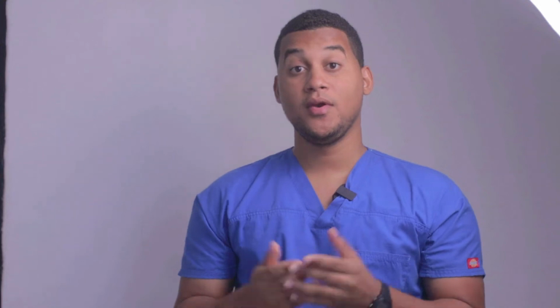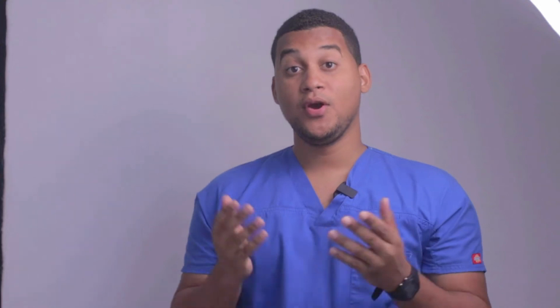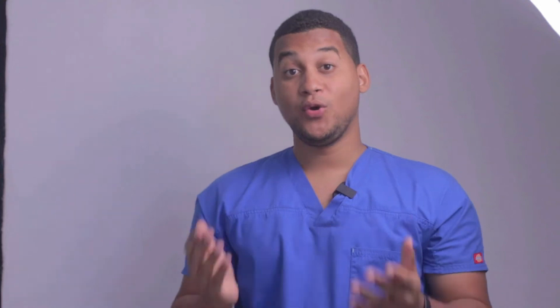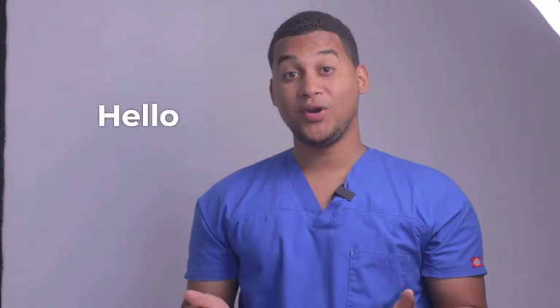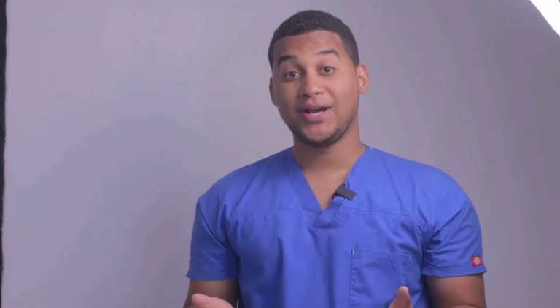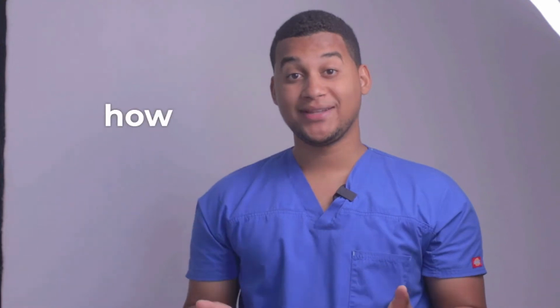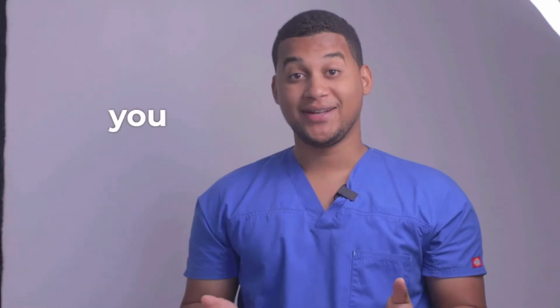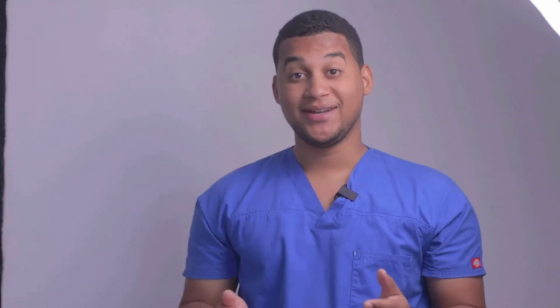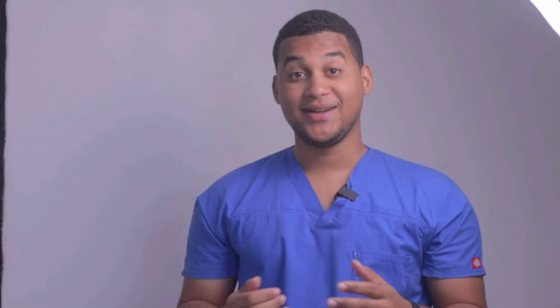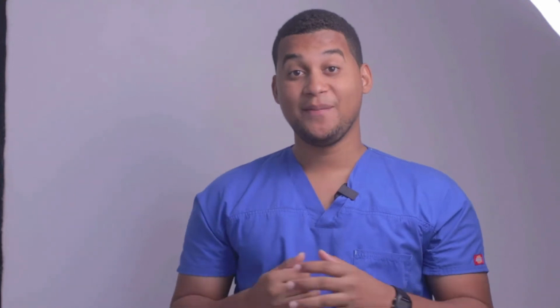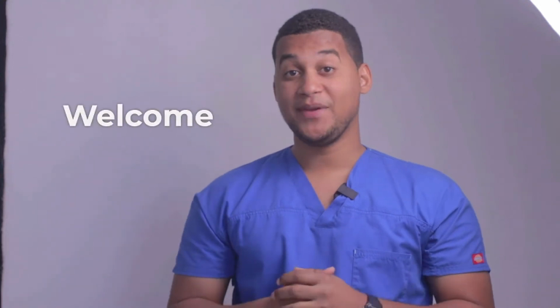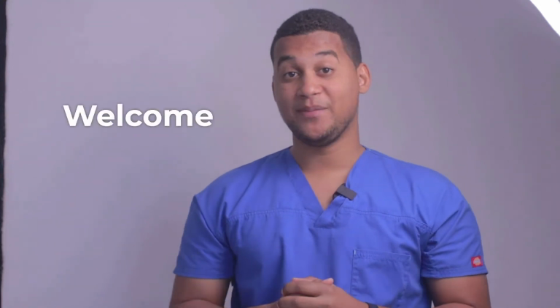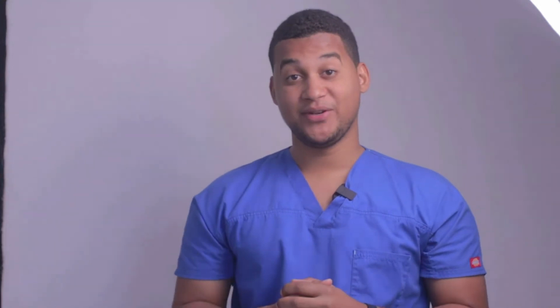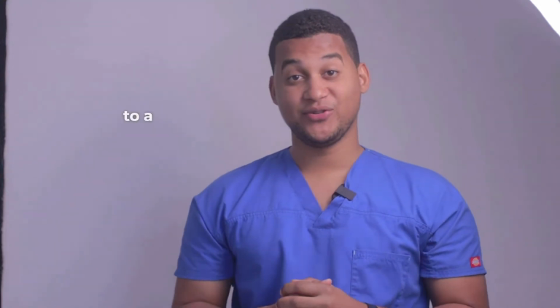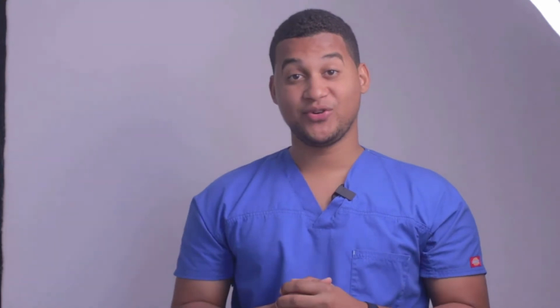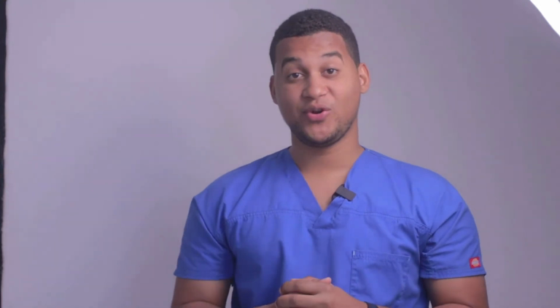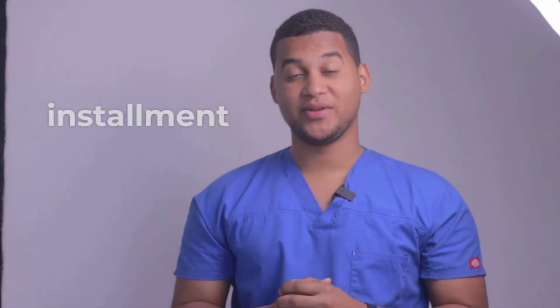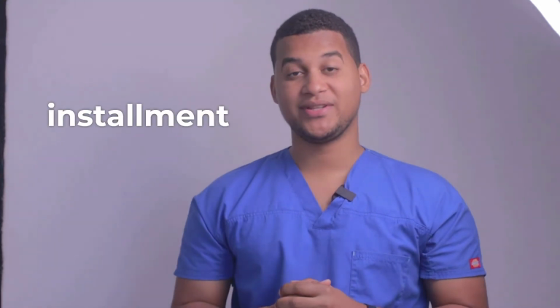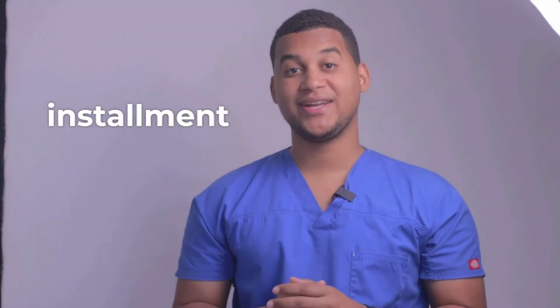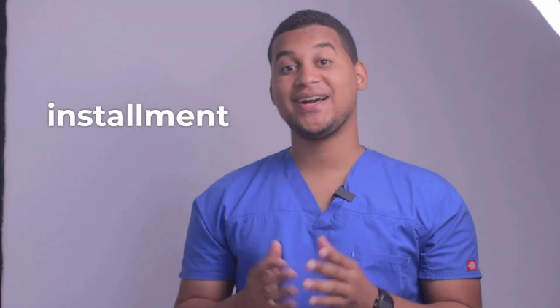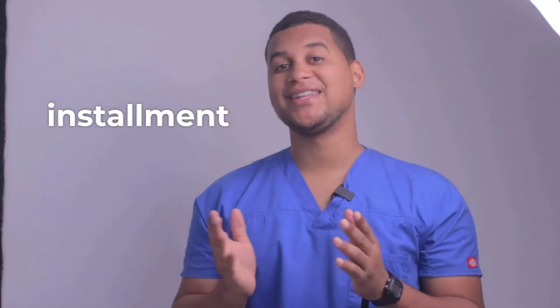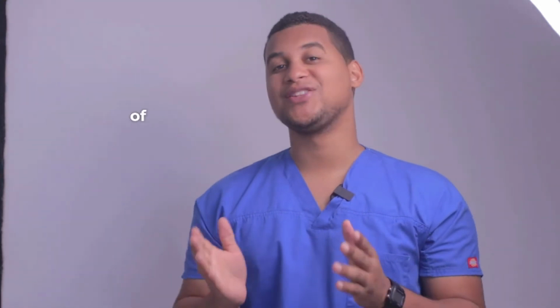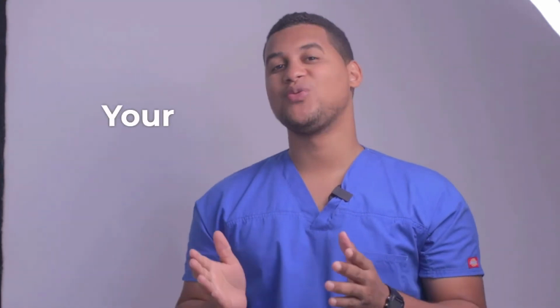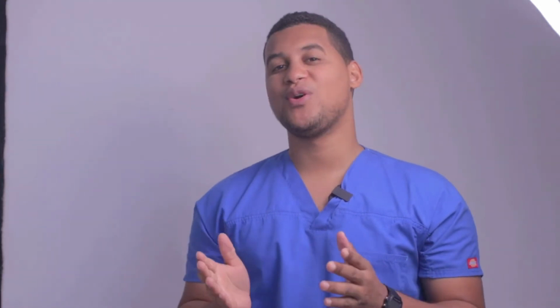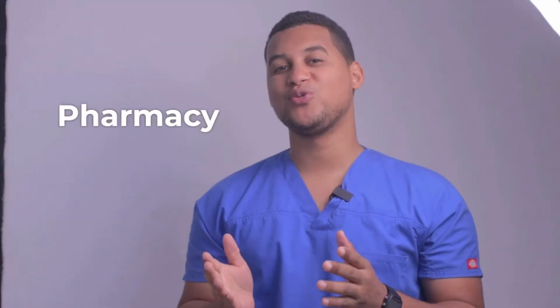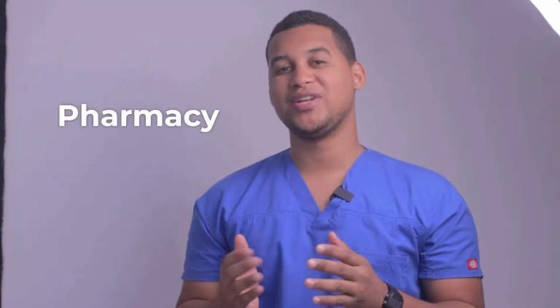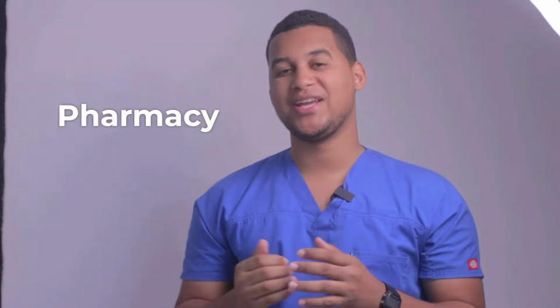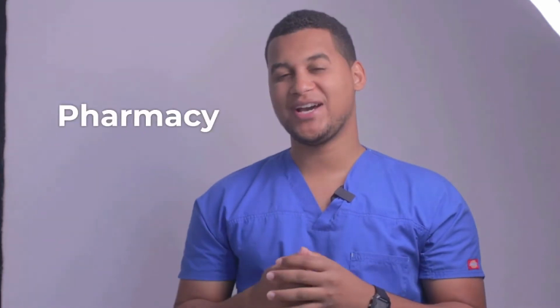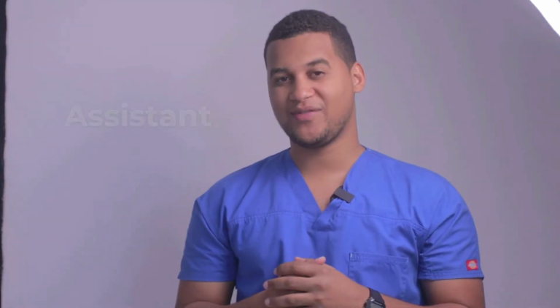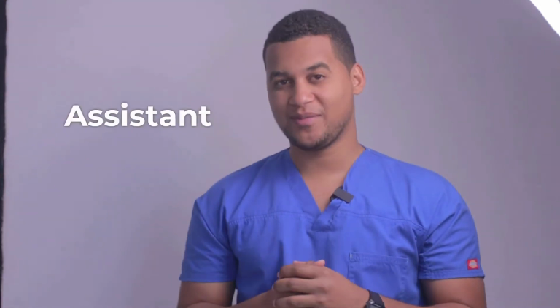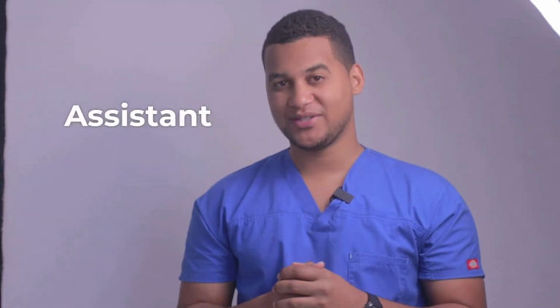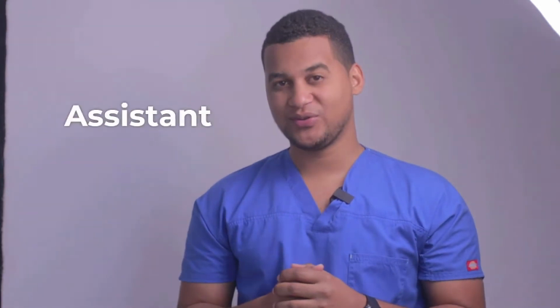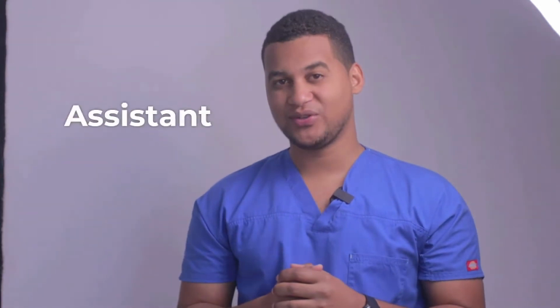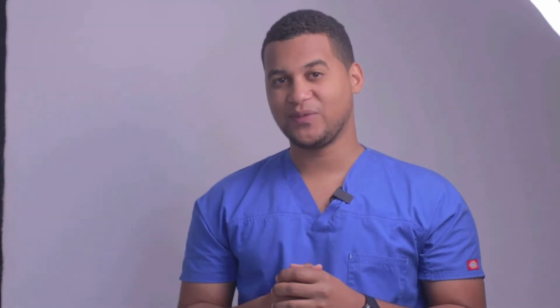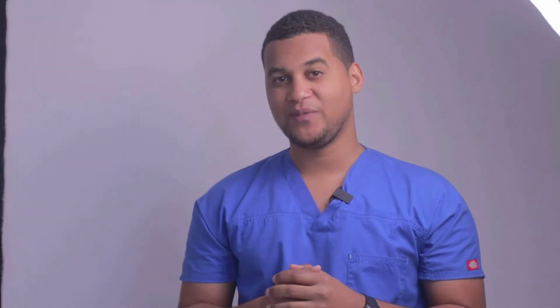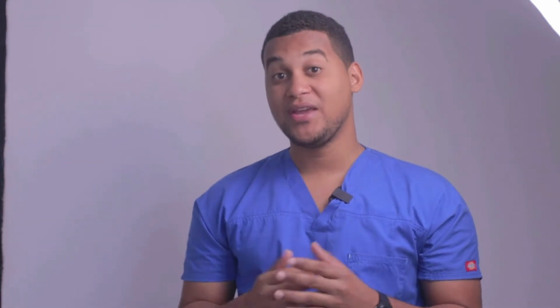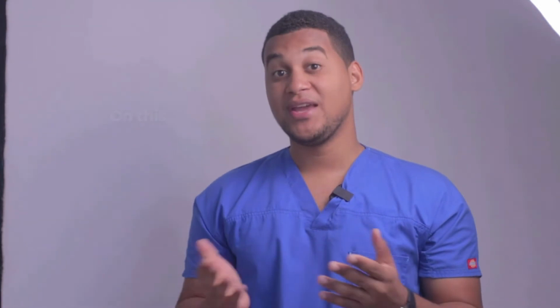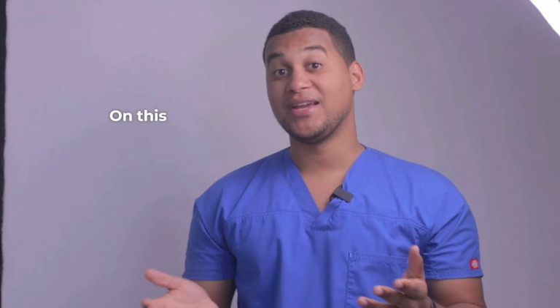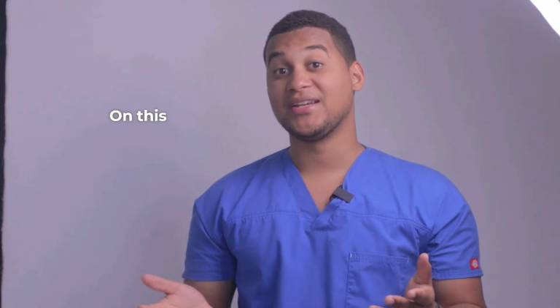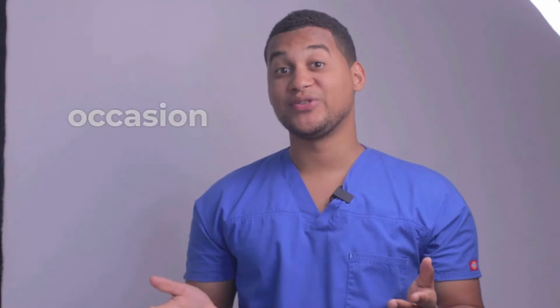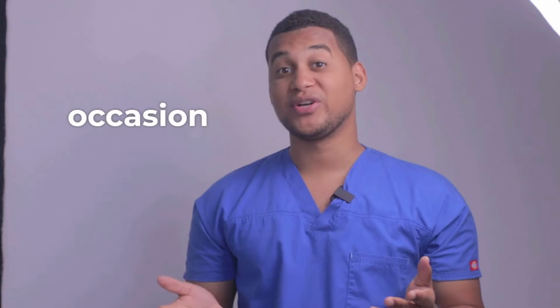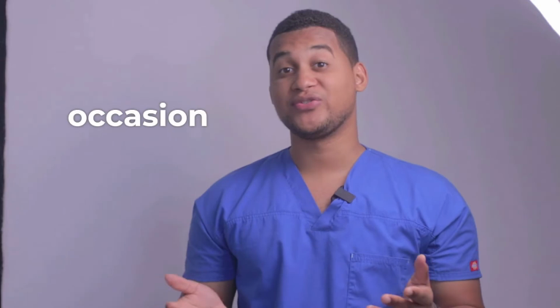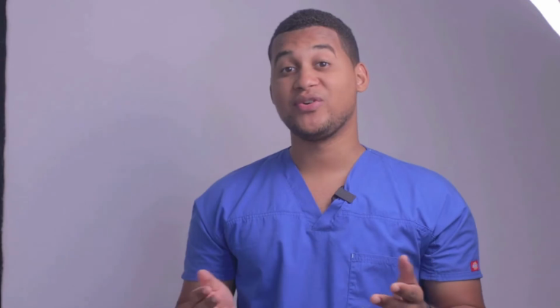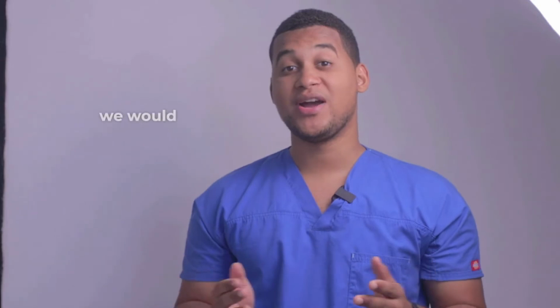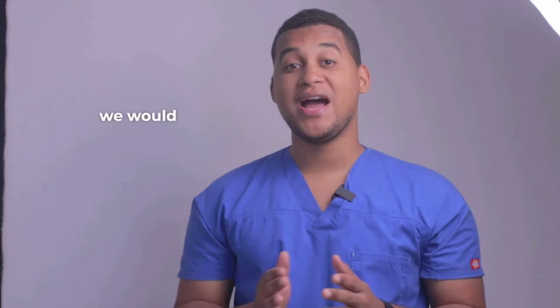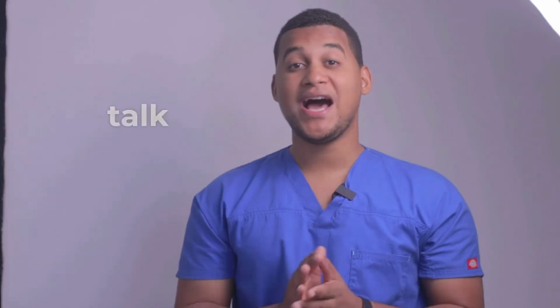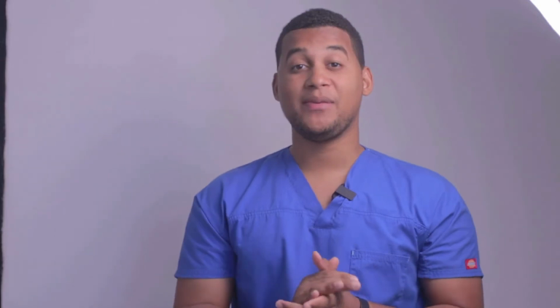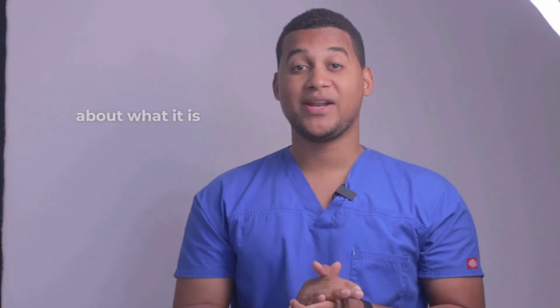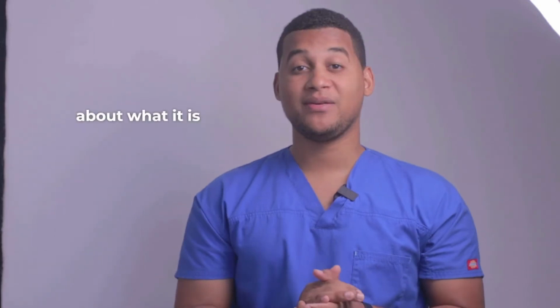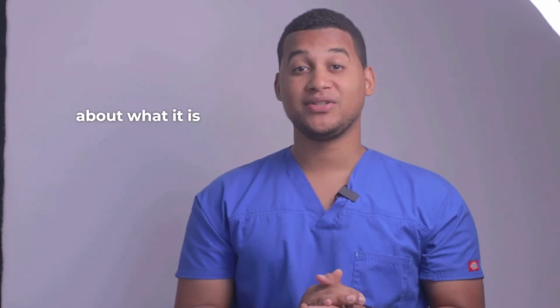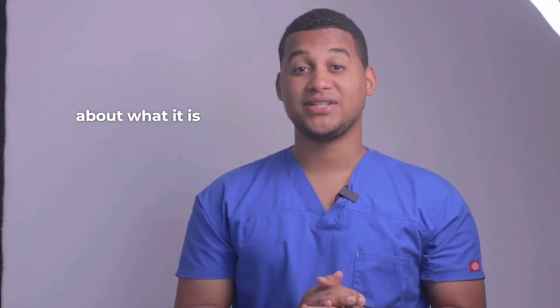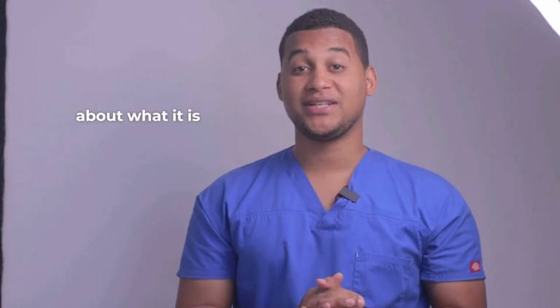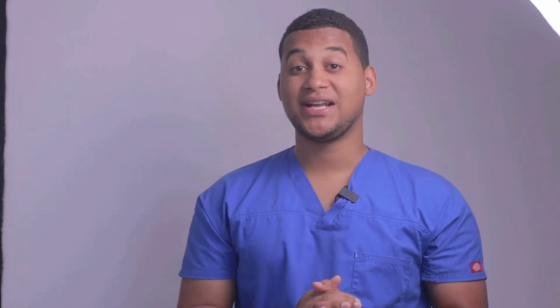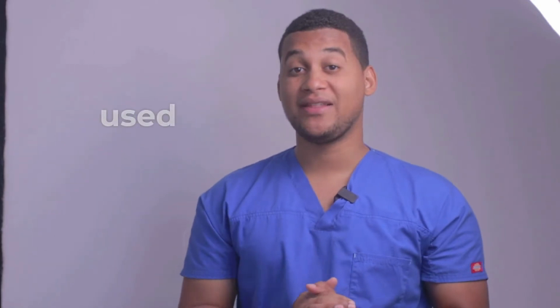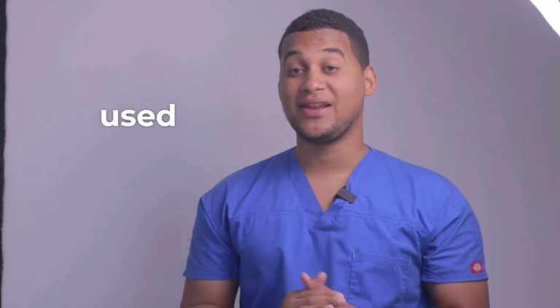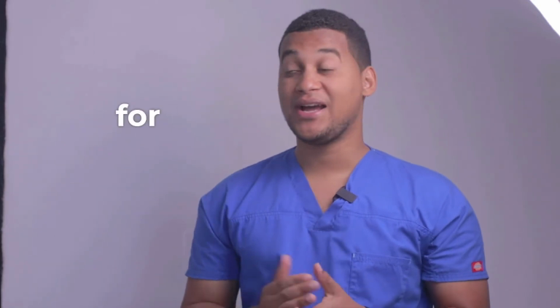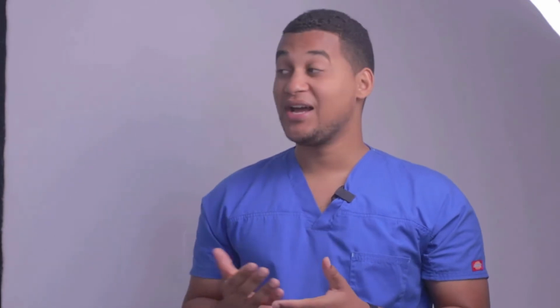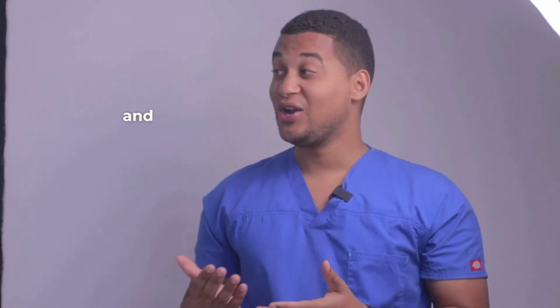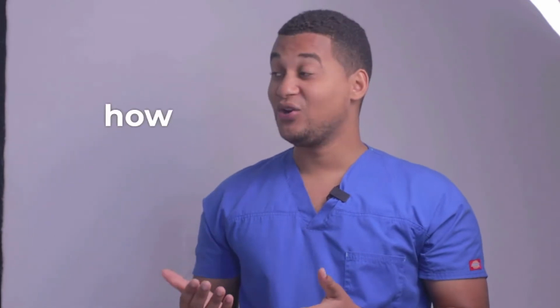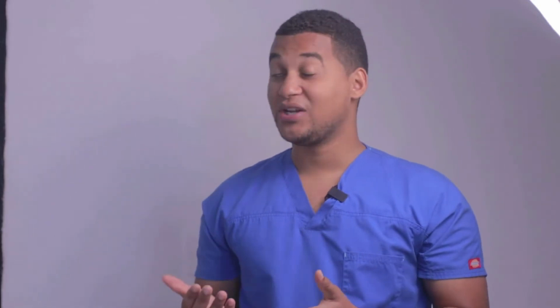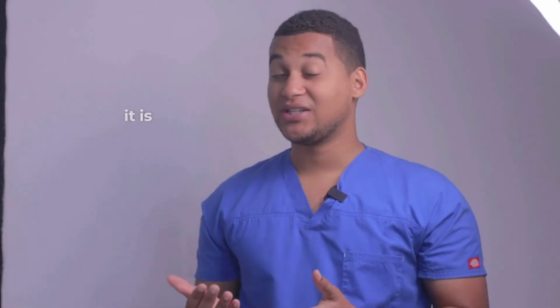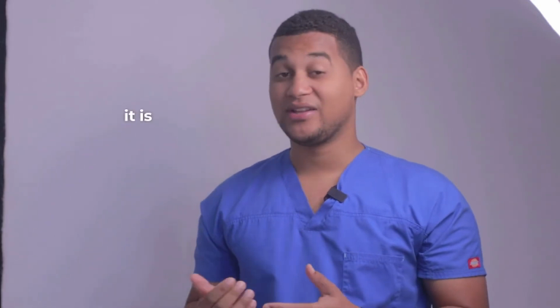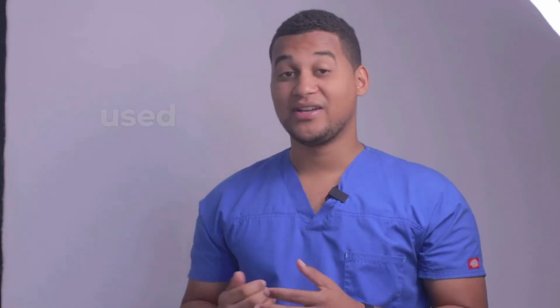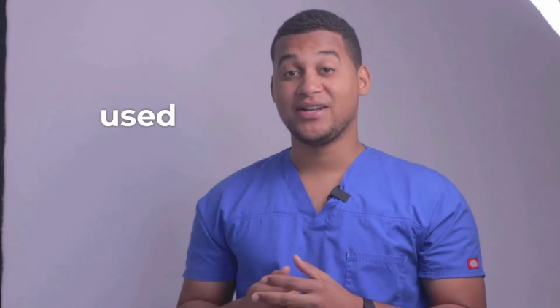Hello, how are you? Welcome to a new installment of your pharmacy assistant. On this occasion, we would talk about what it is used for and how it is used.